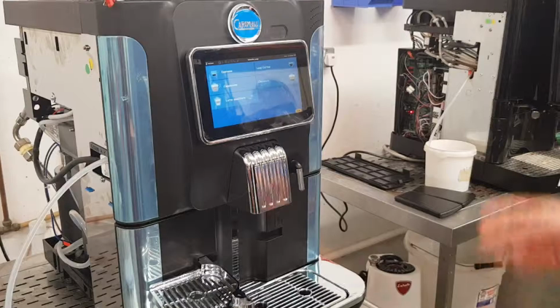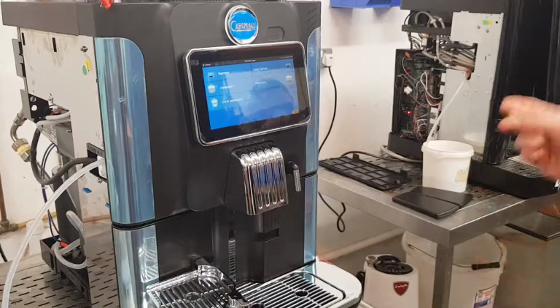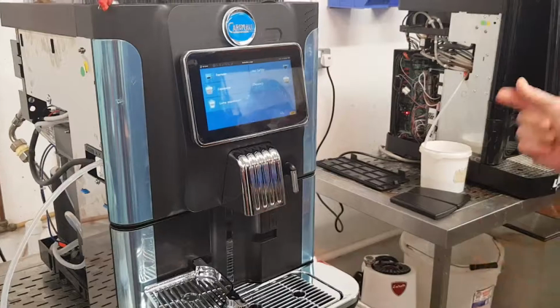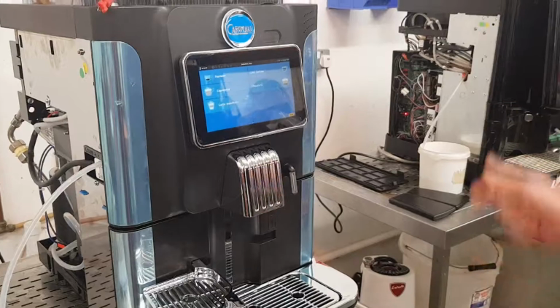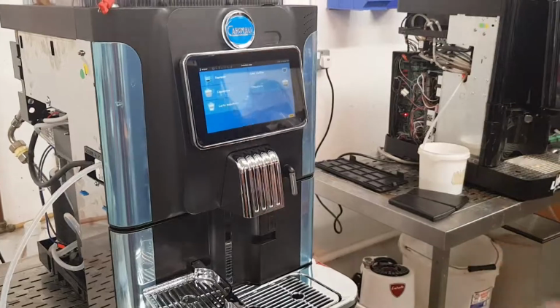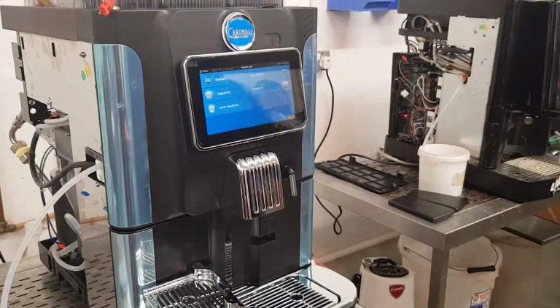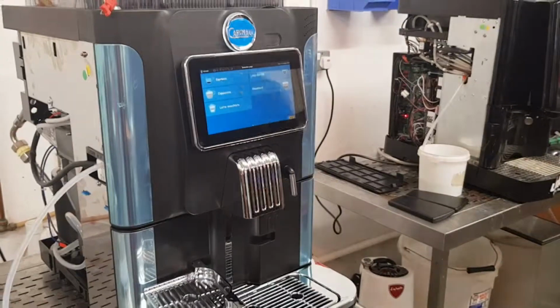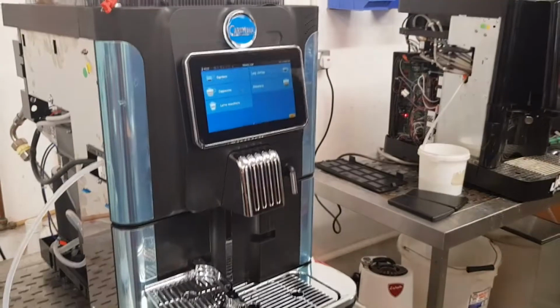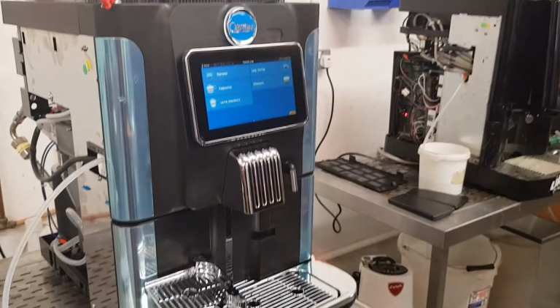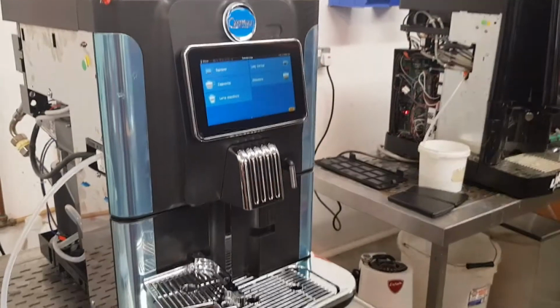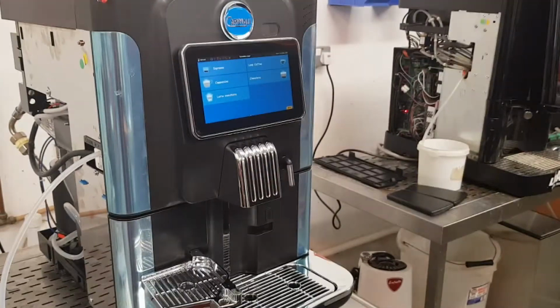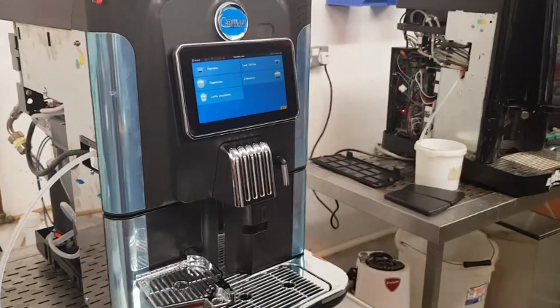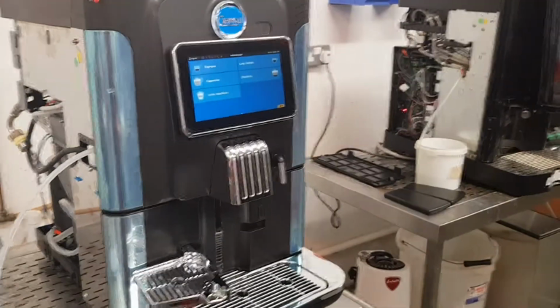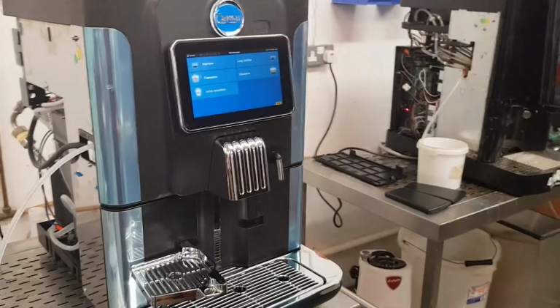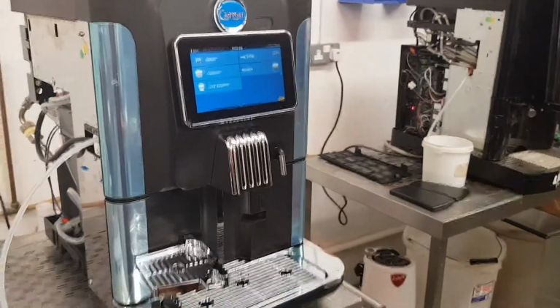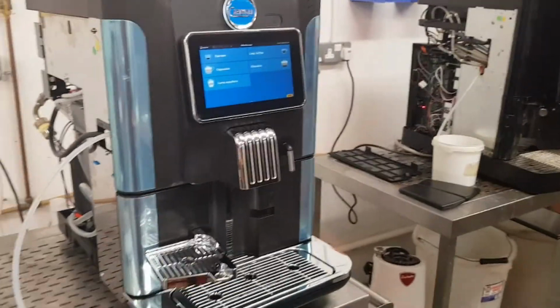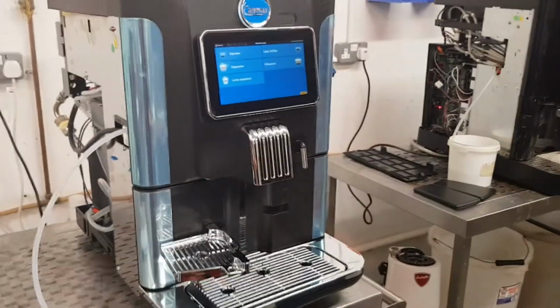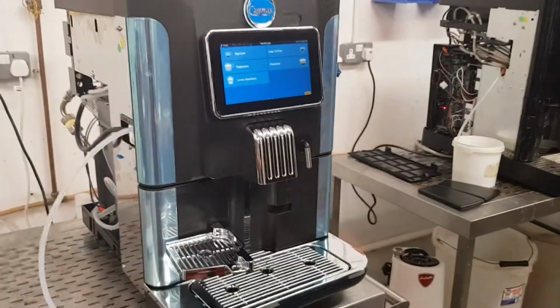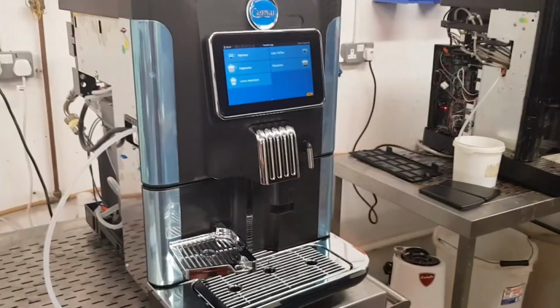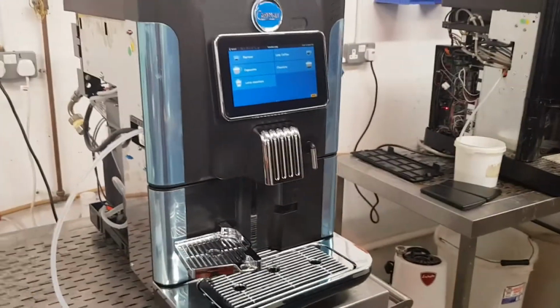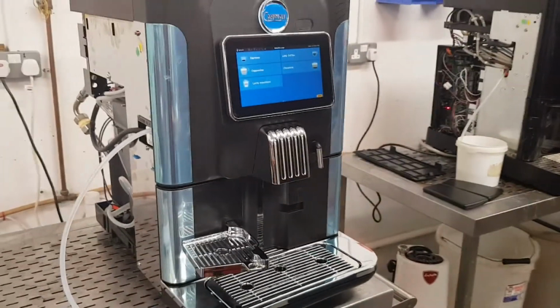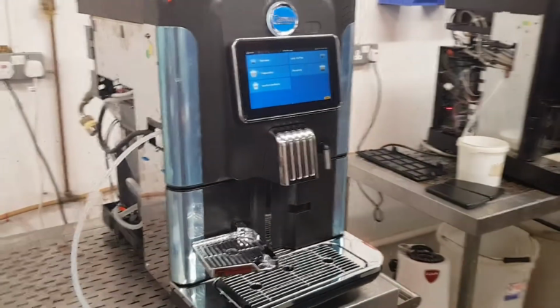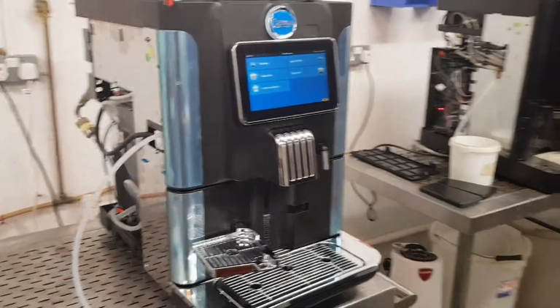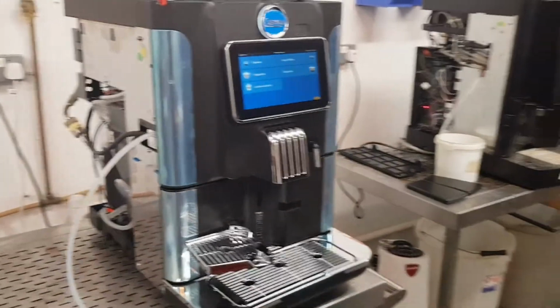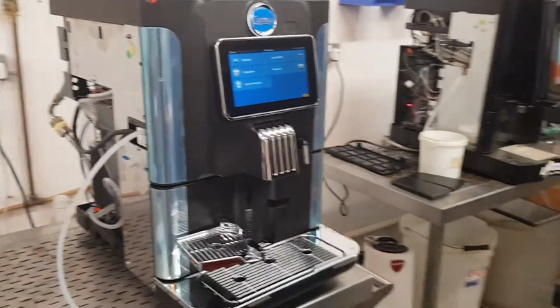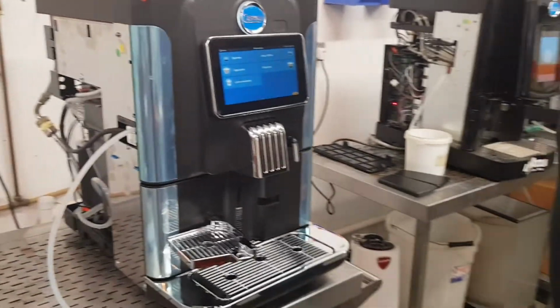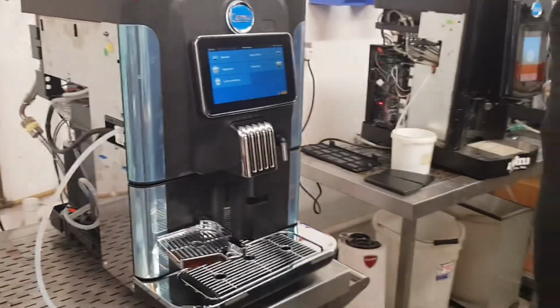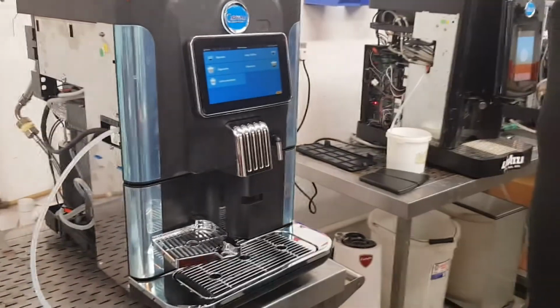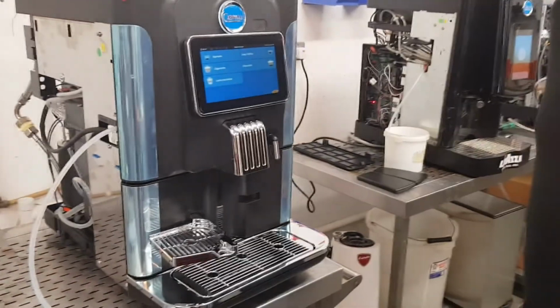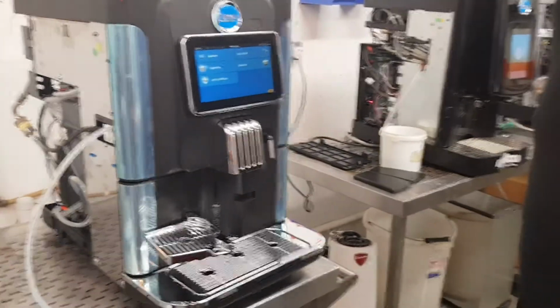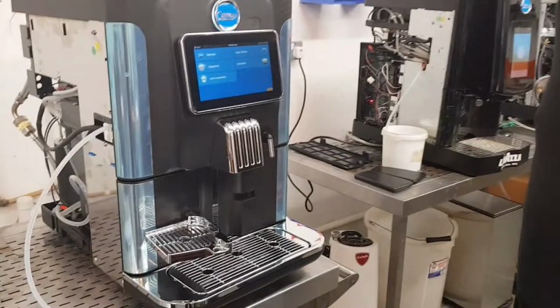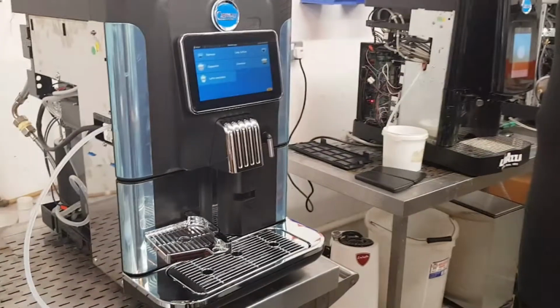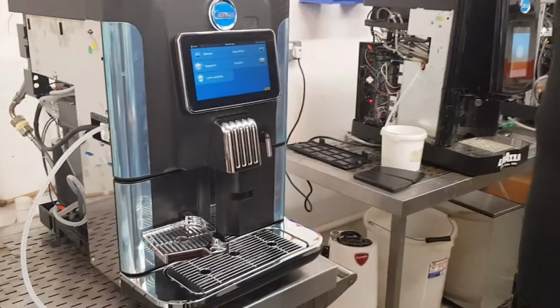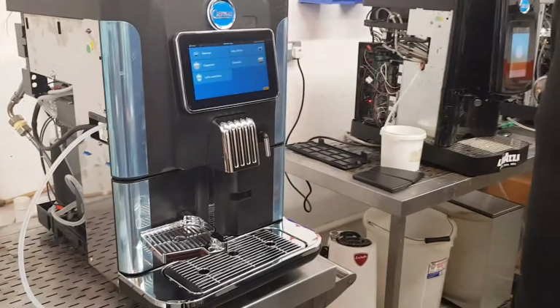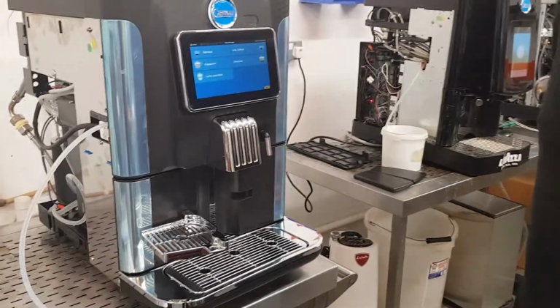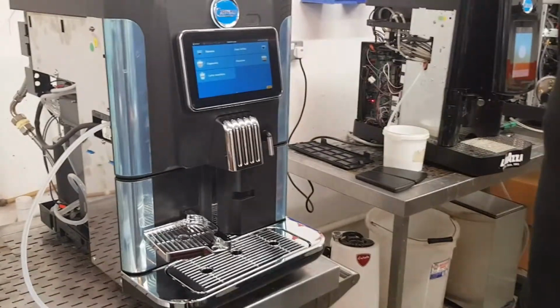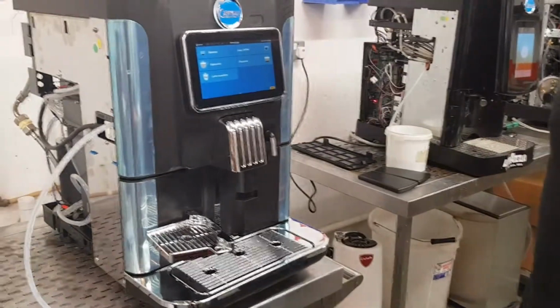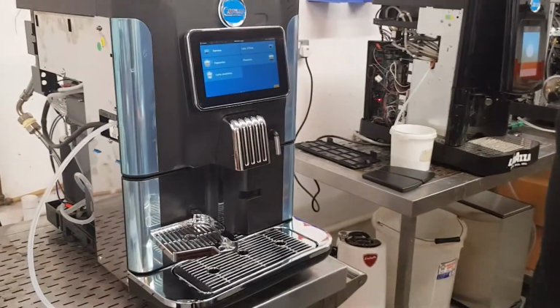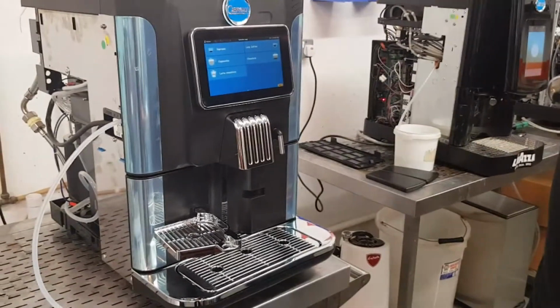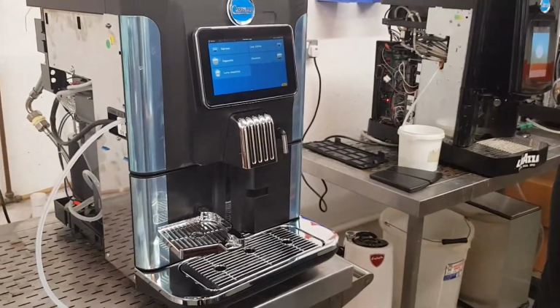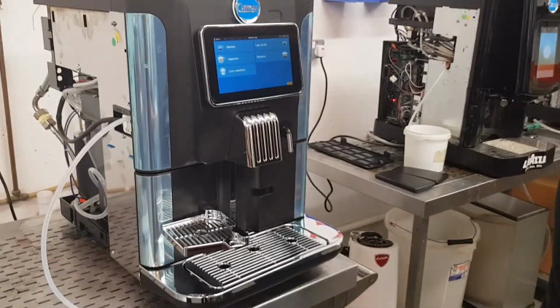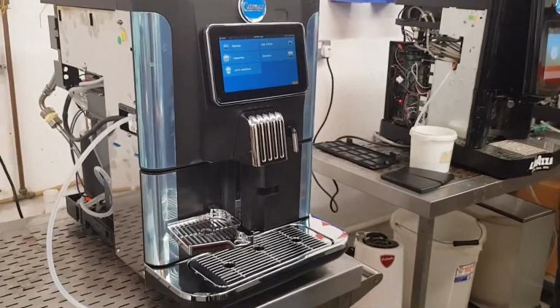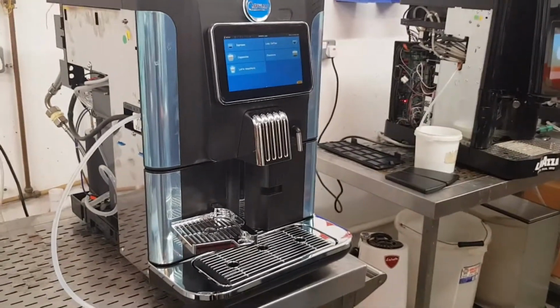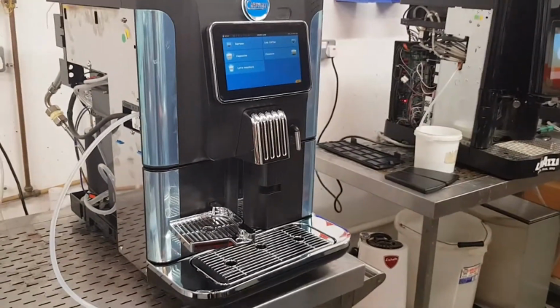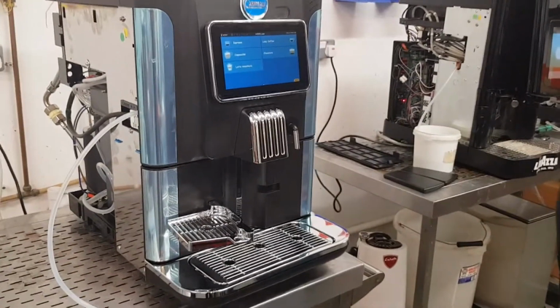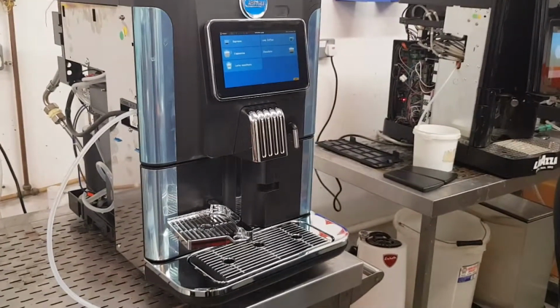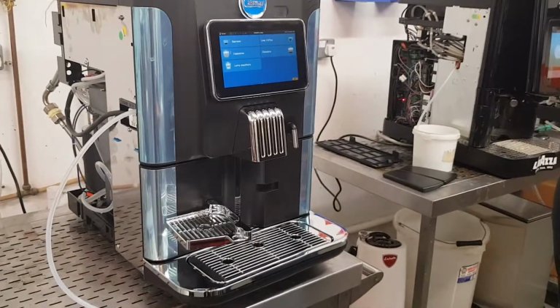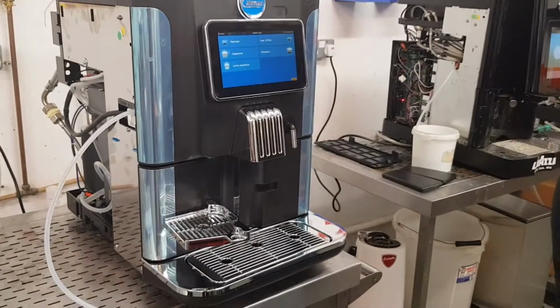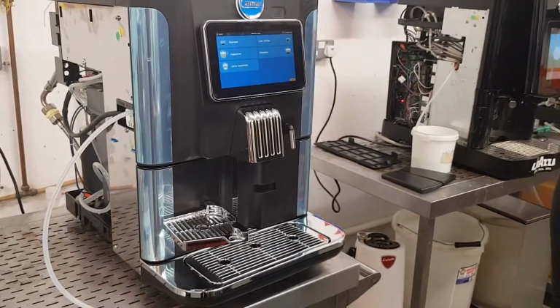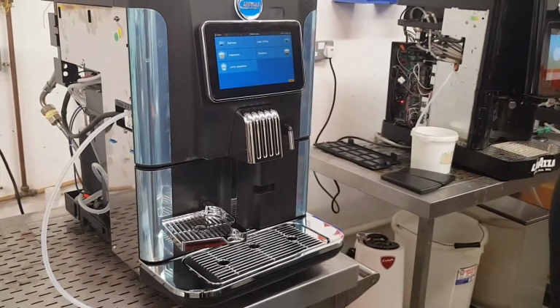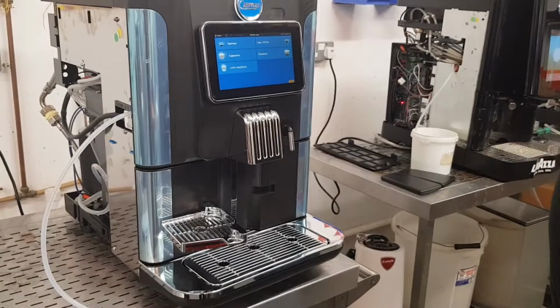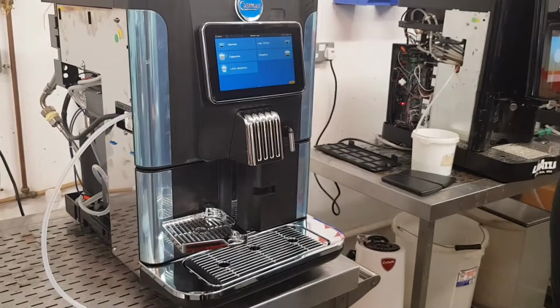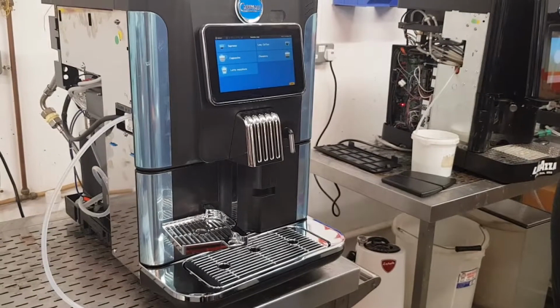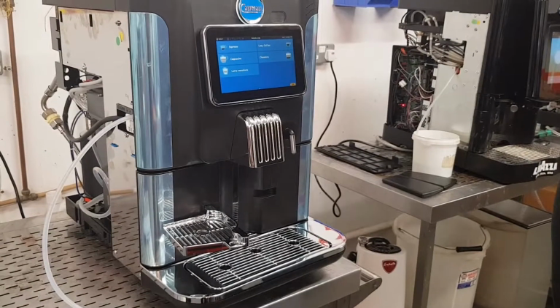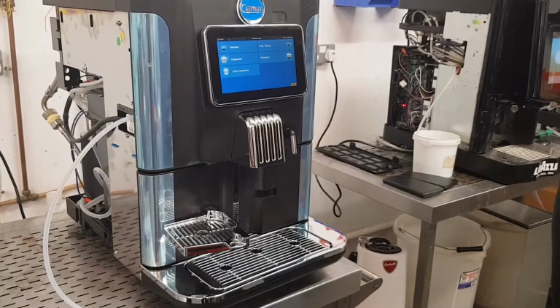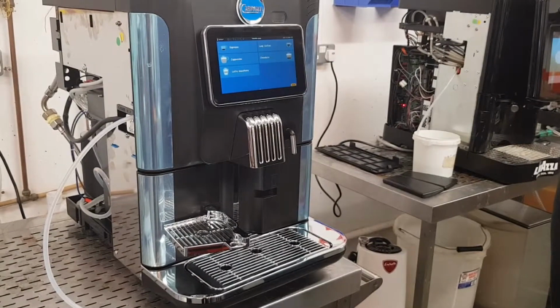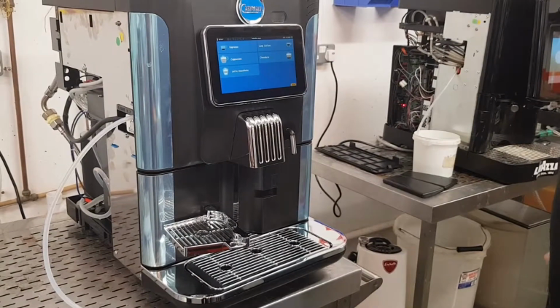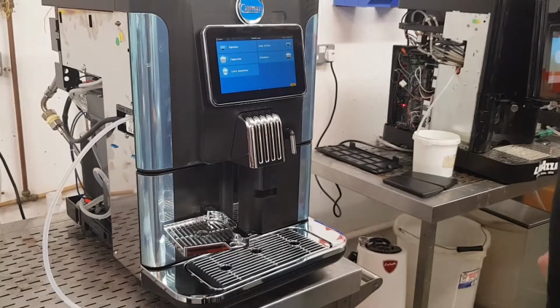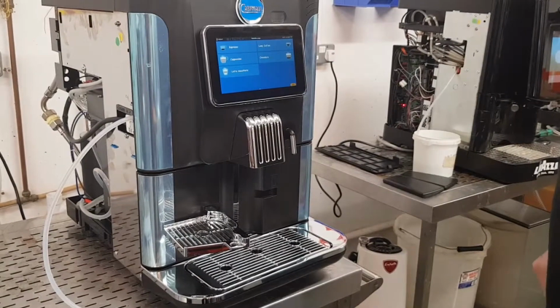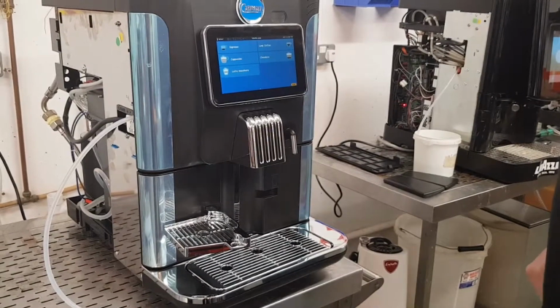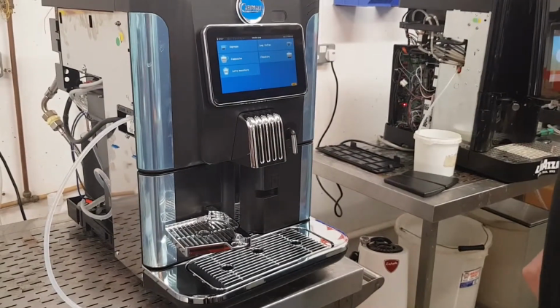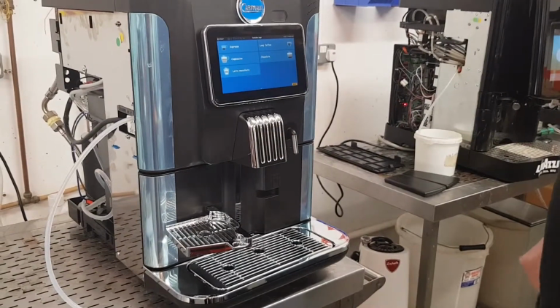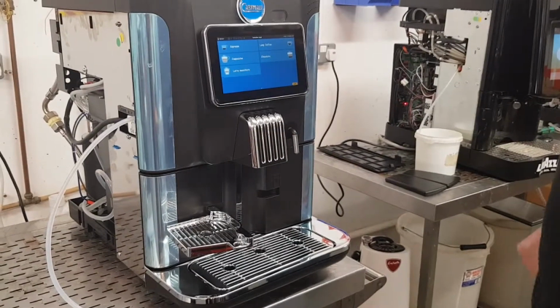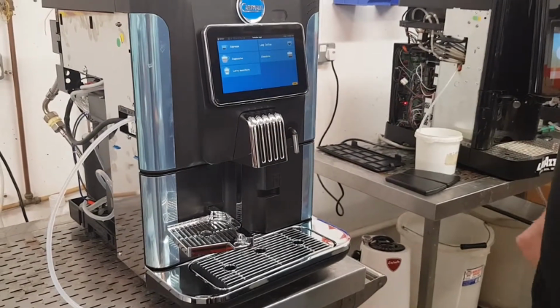Welcome to Vero Coffee. Today I want to show you how to remove and clean the Brewer Group from a Blue Dot Espresso Machine.